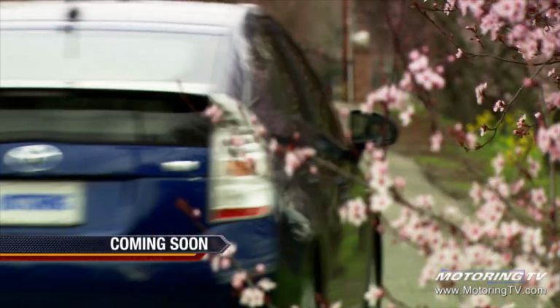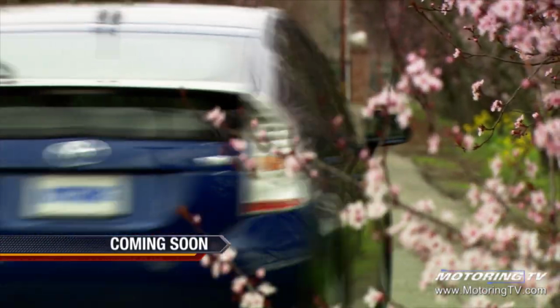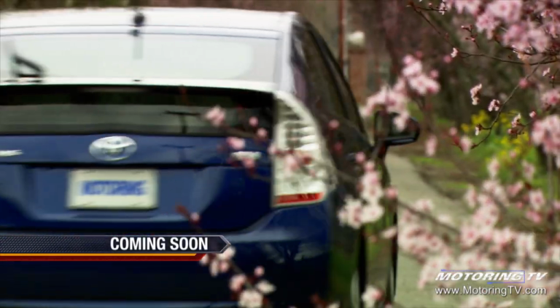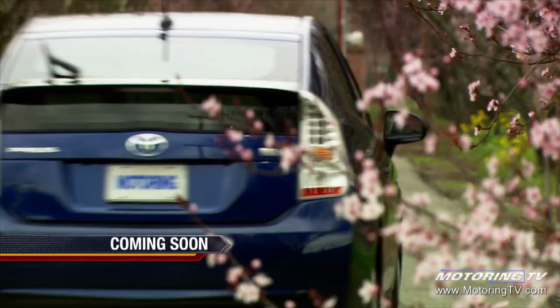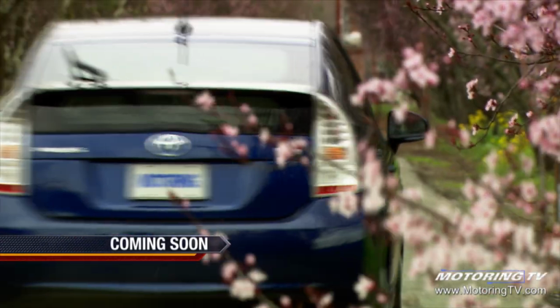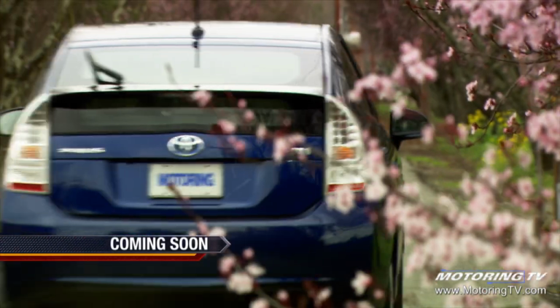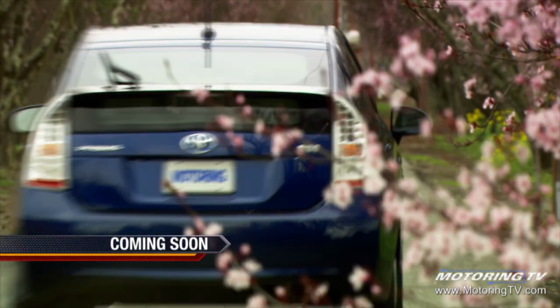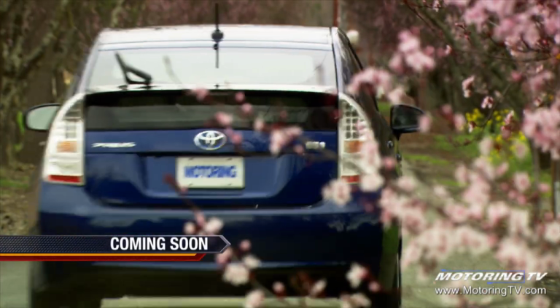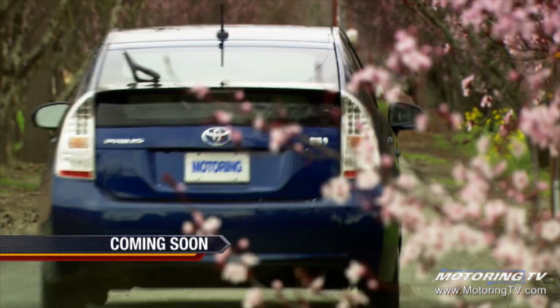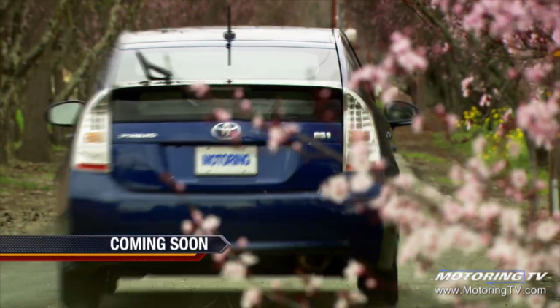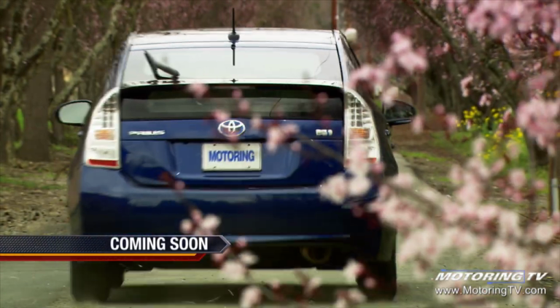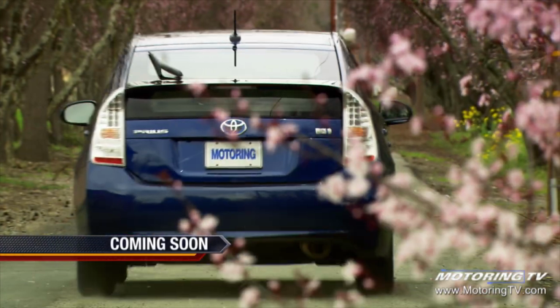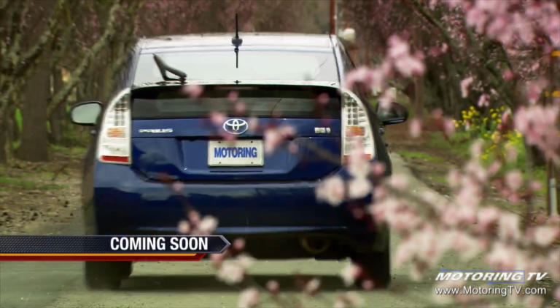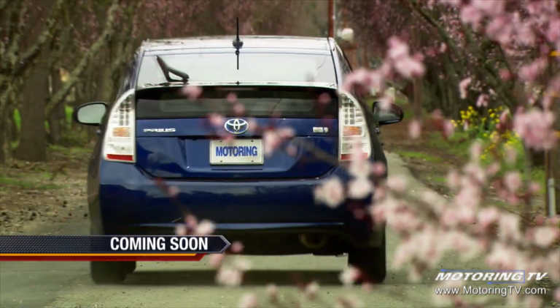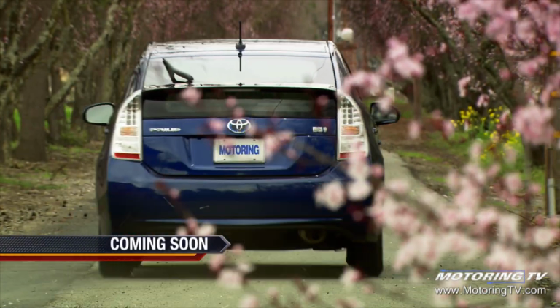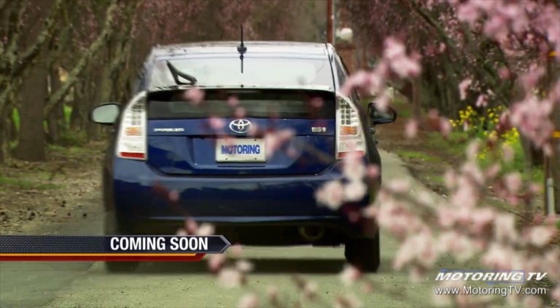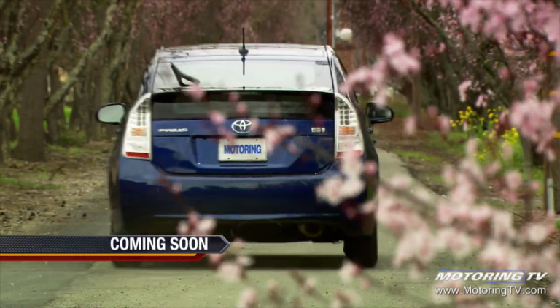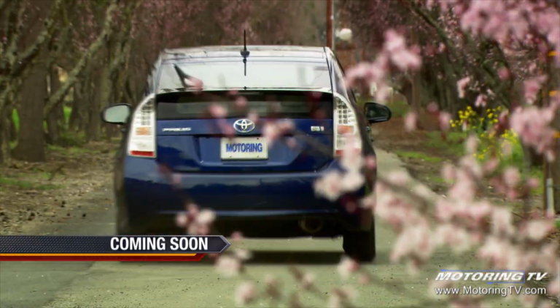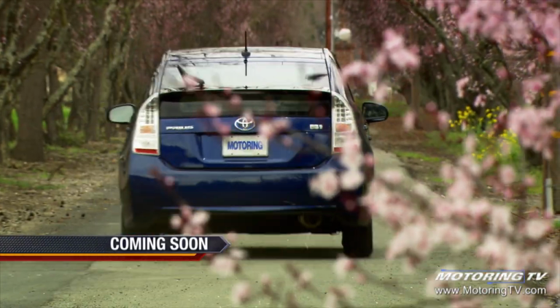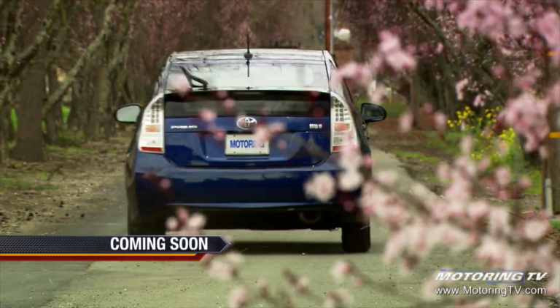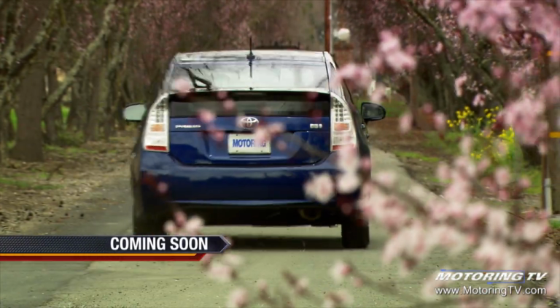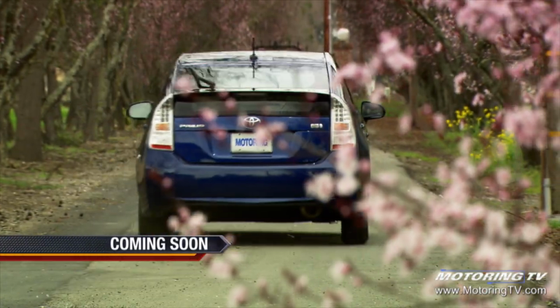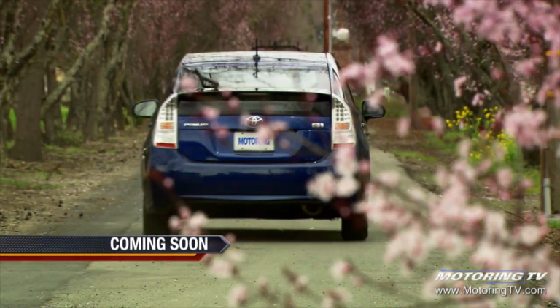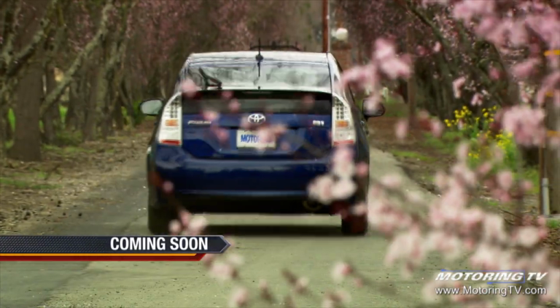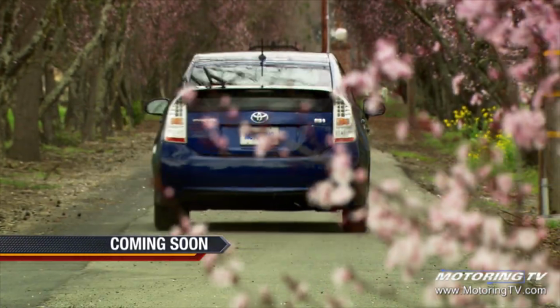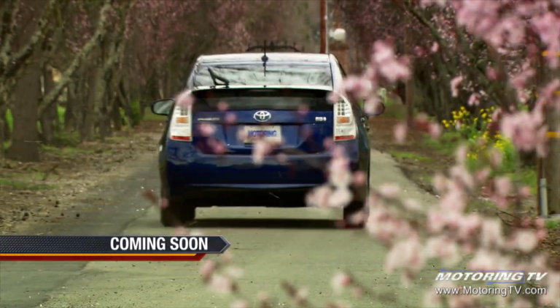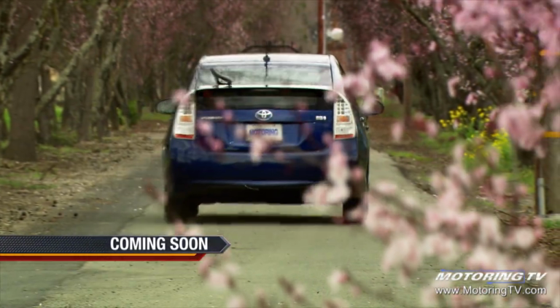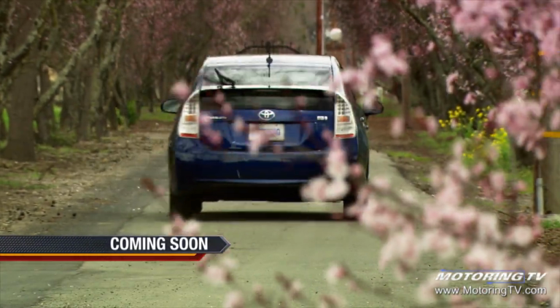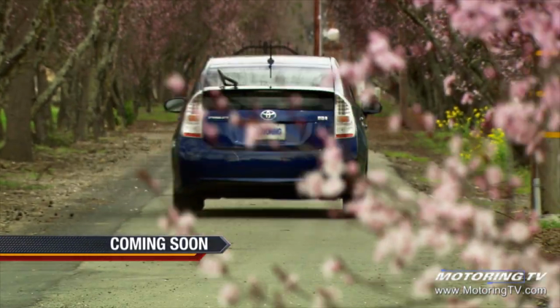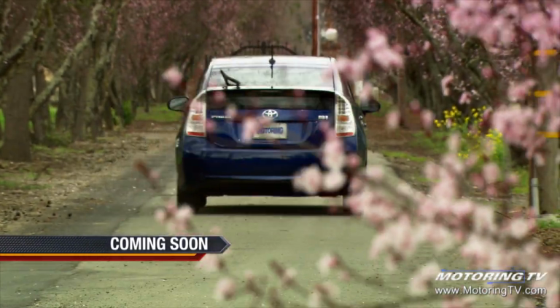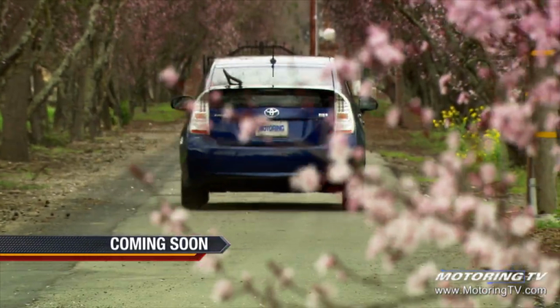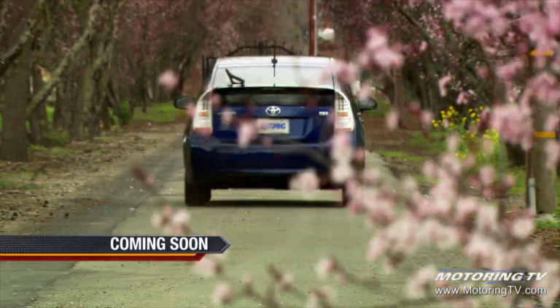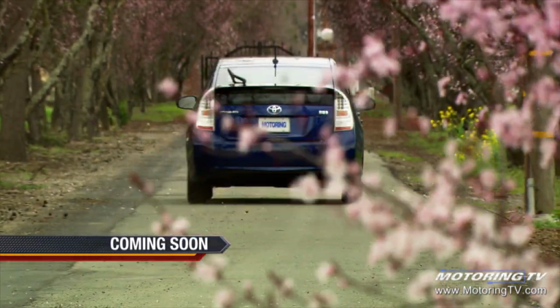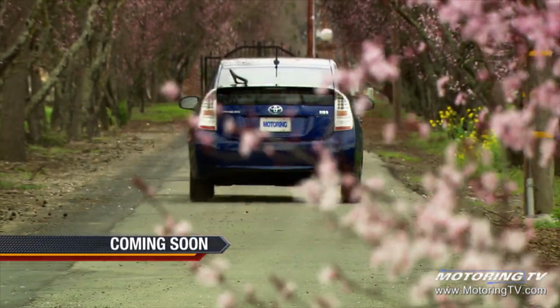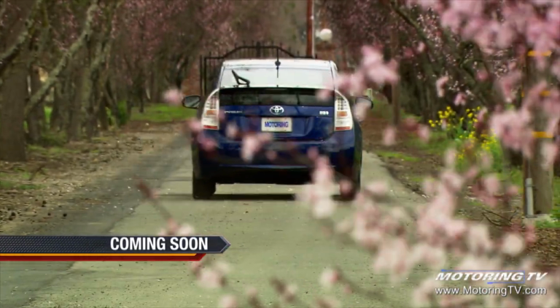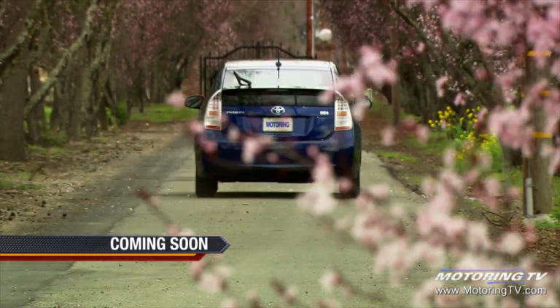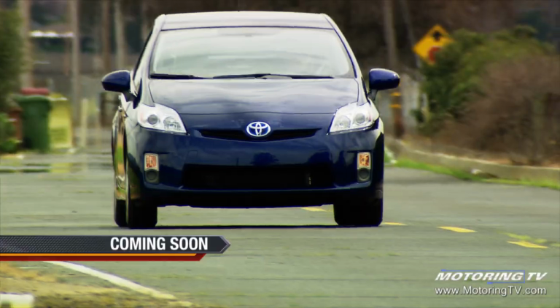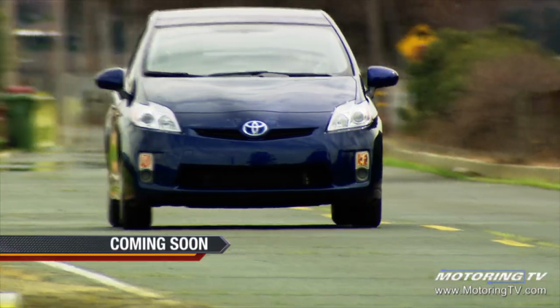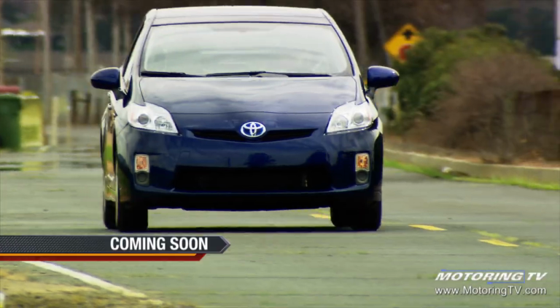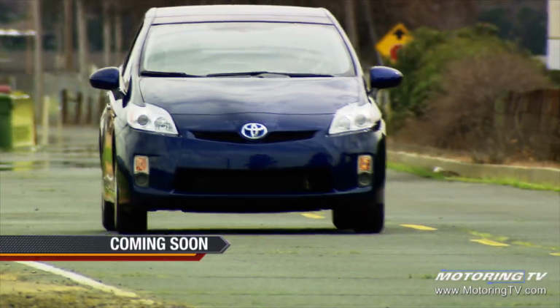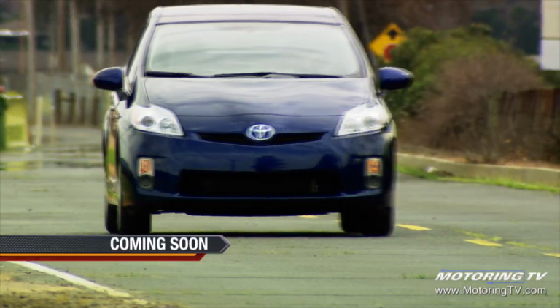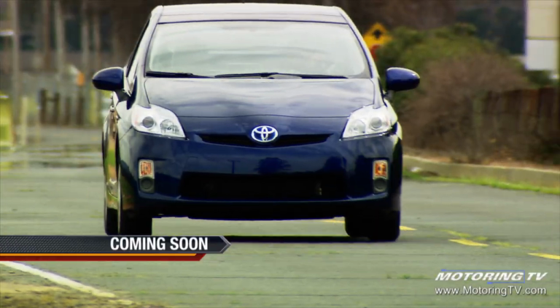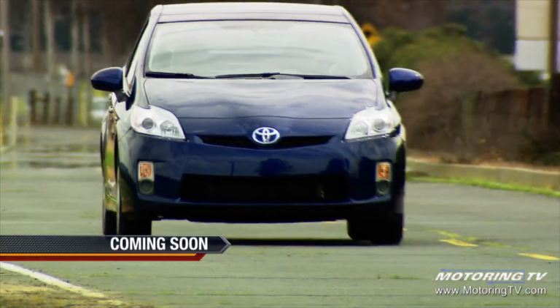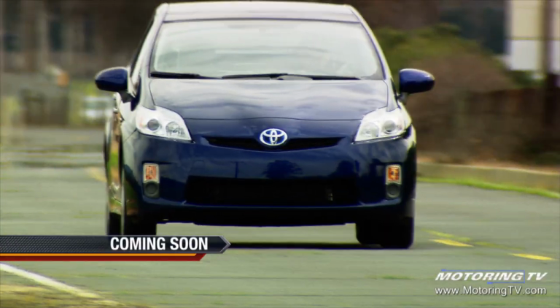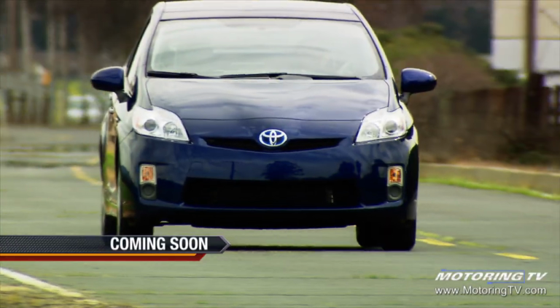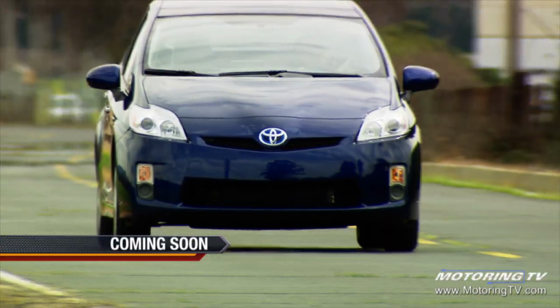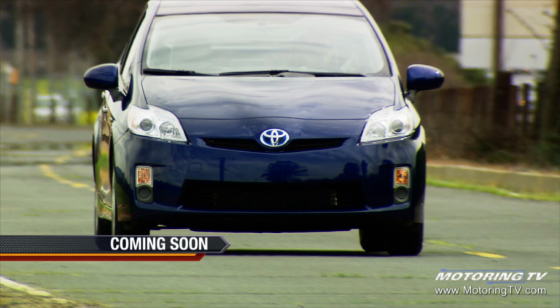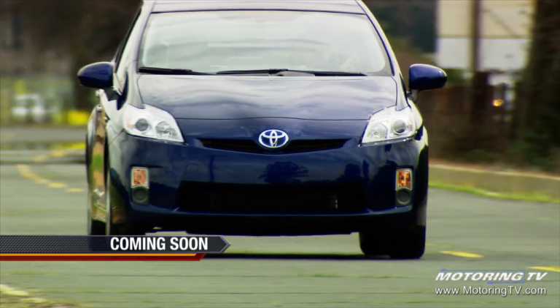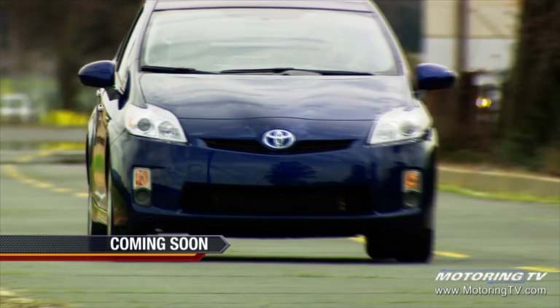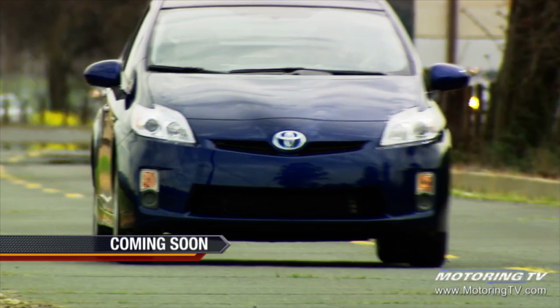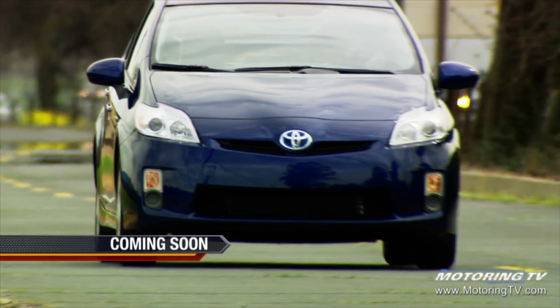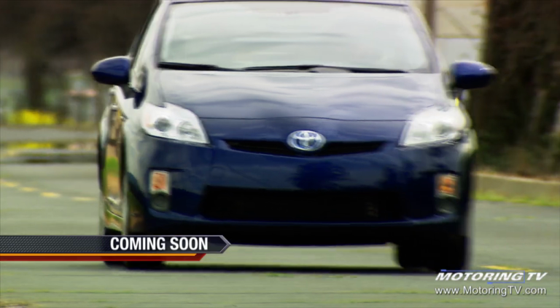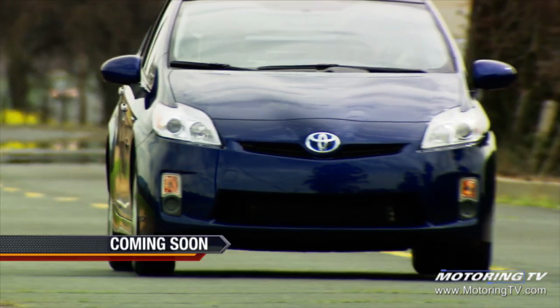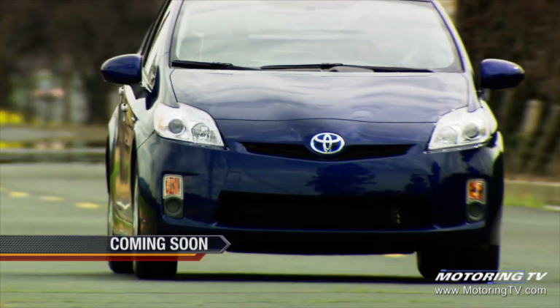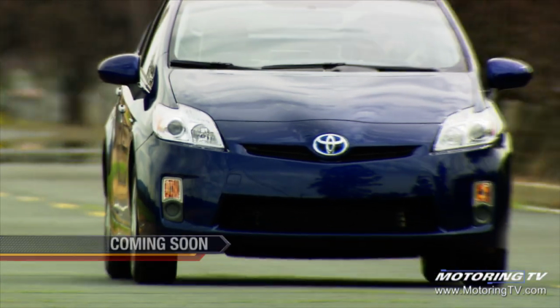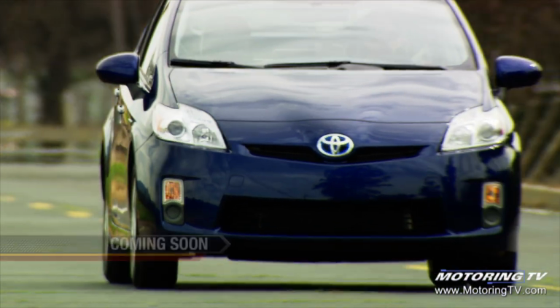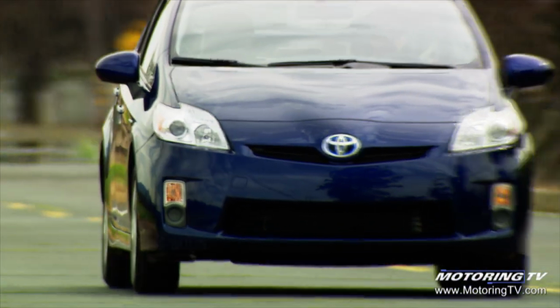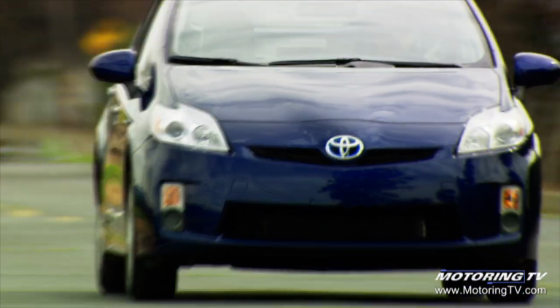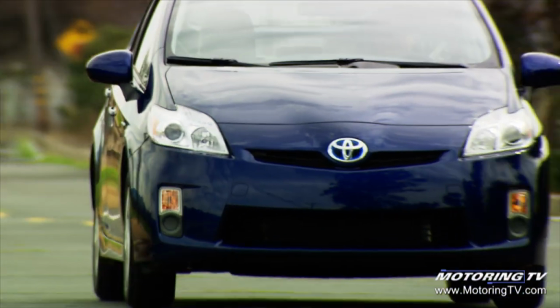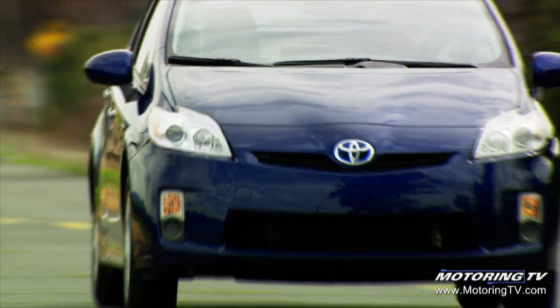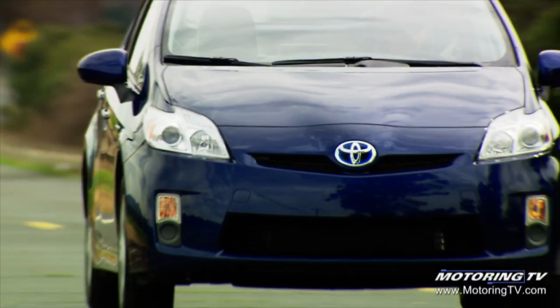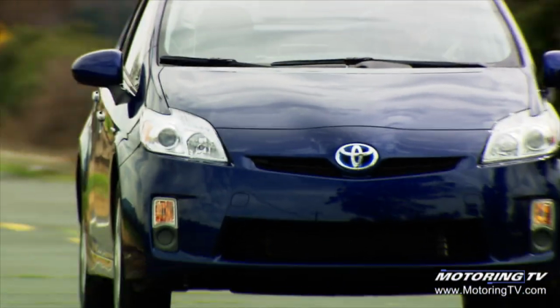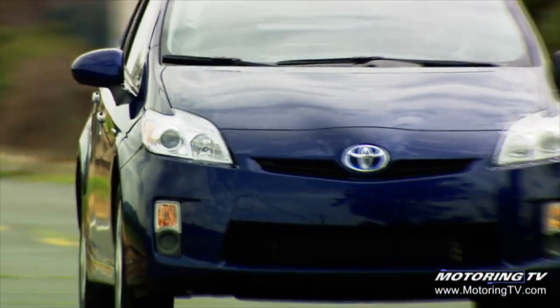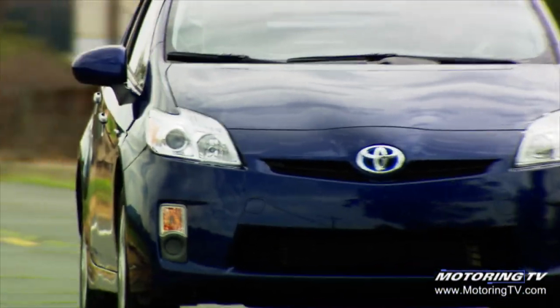In much the same way that the original Corolla did when Toyota was breaking through in North America, the Prius represents the future DNA of the brand.